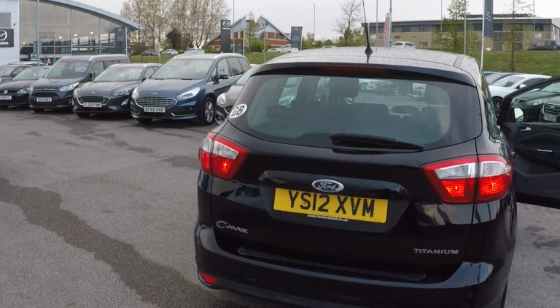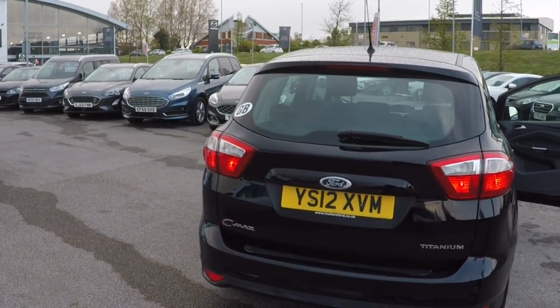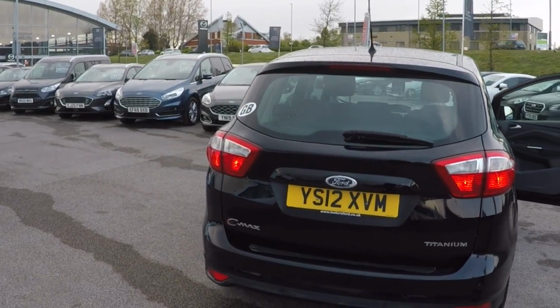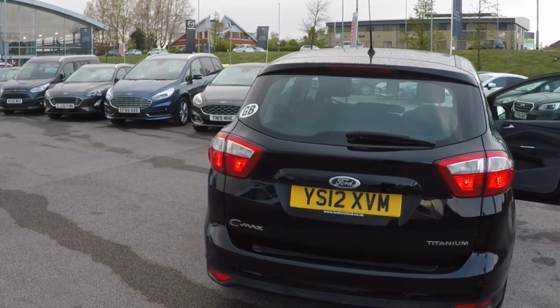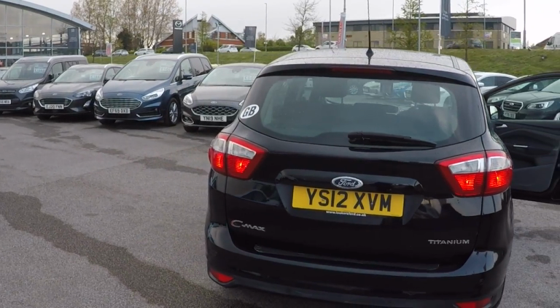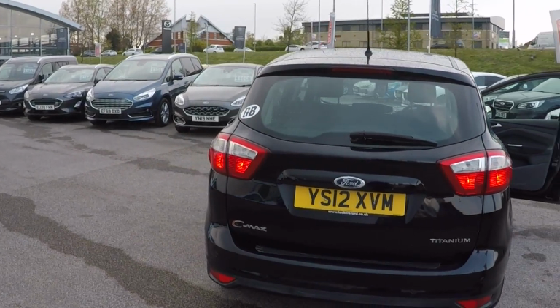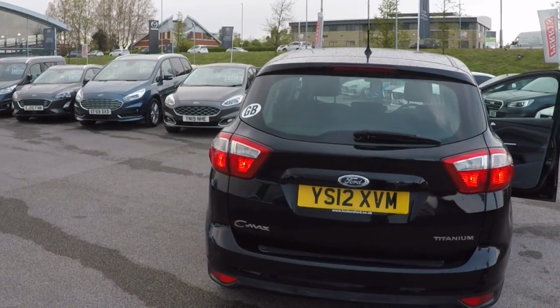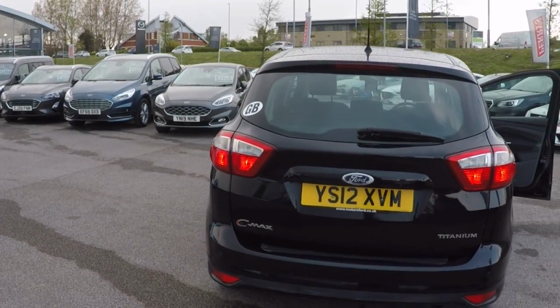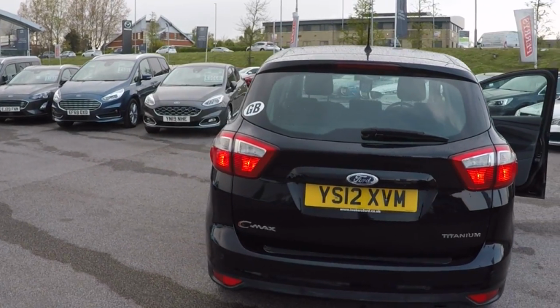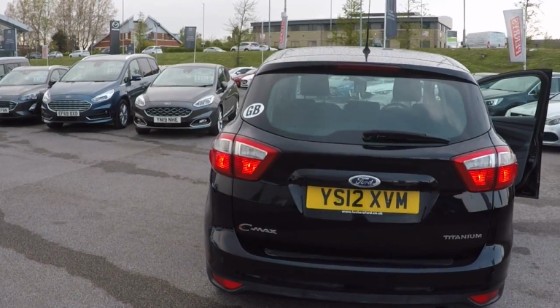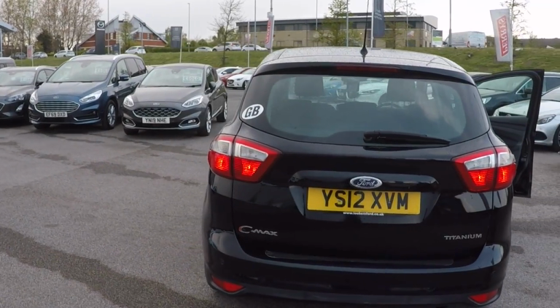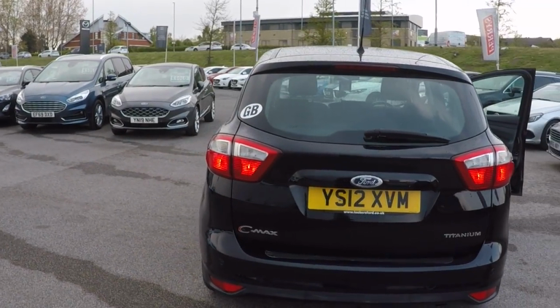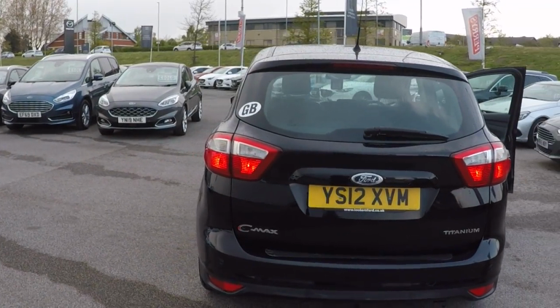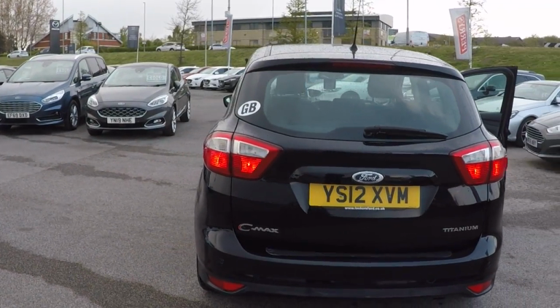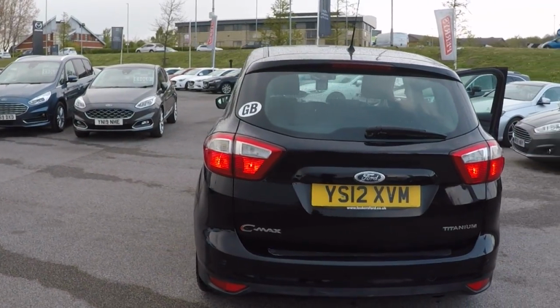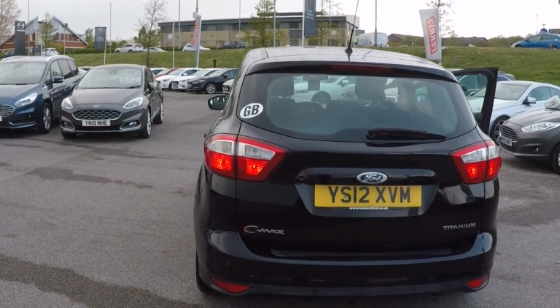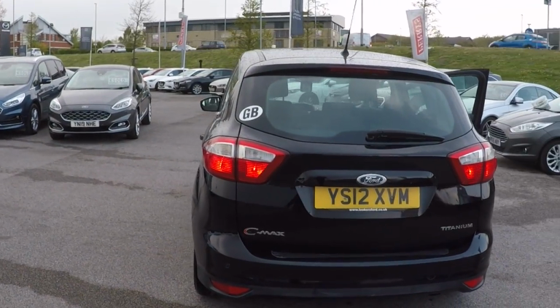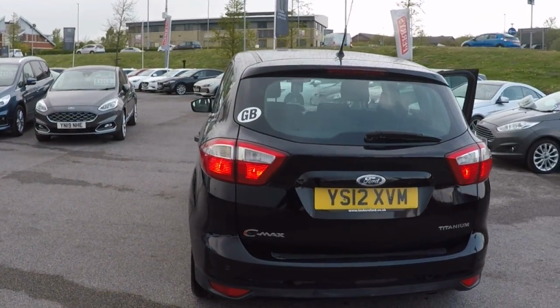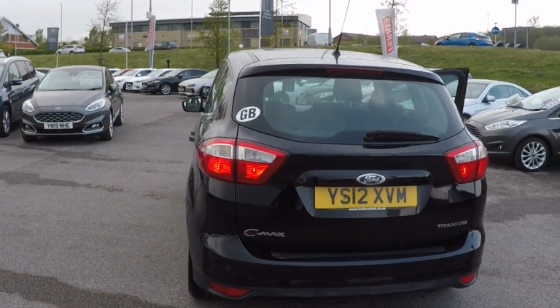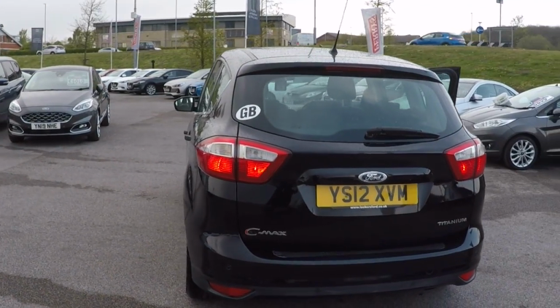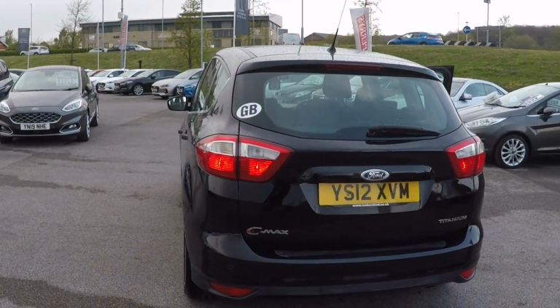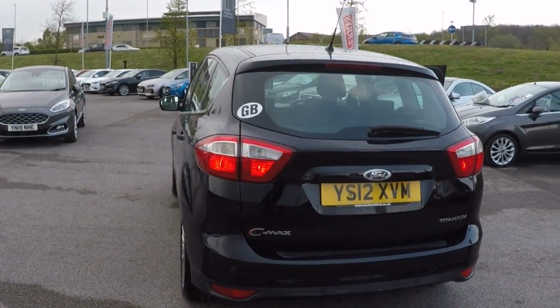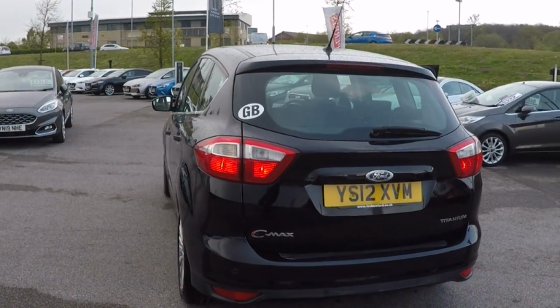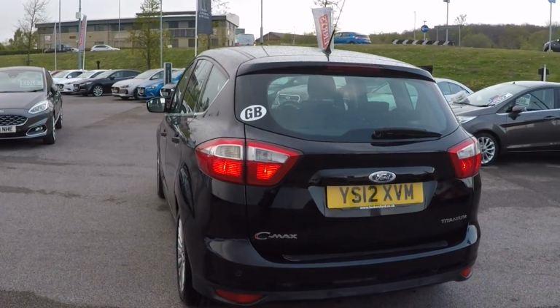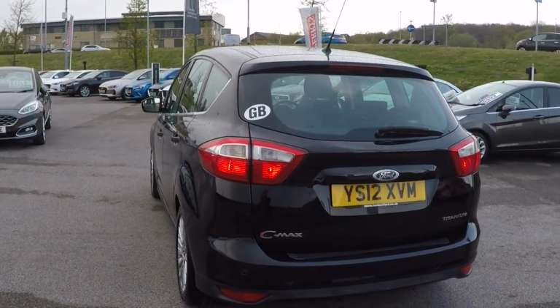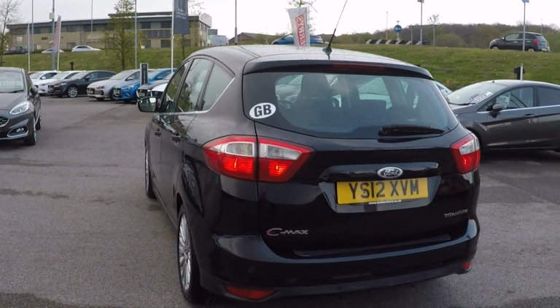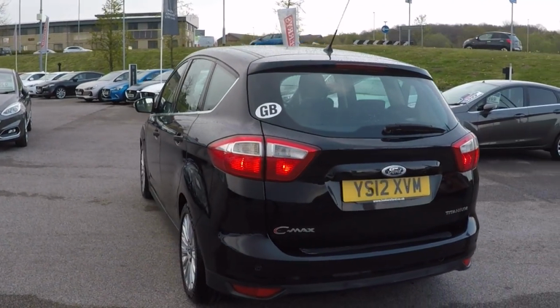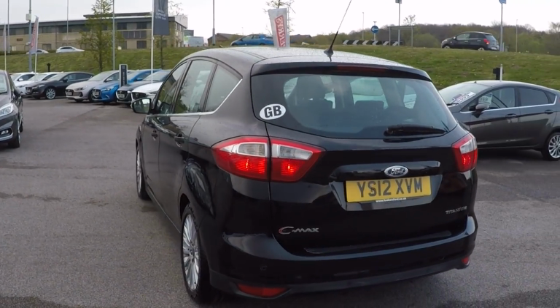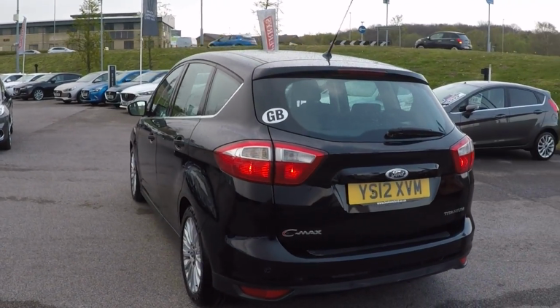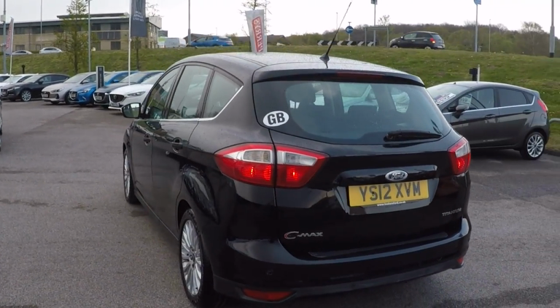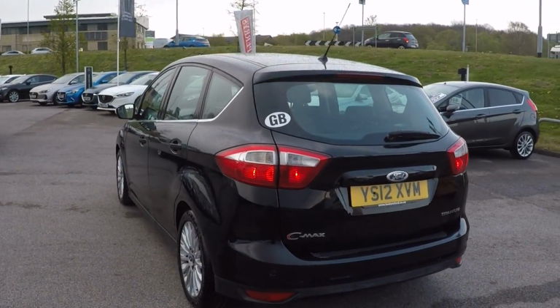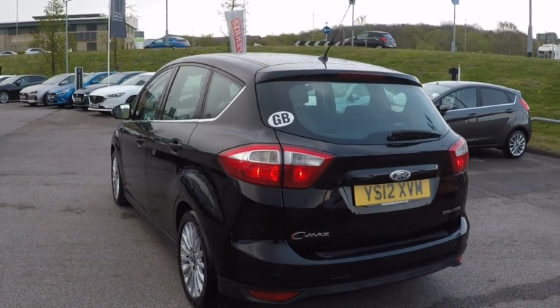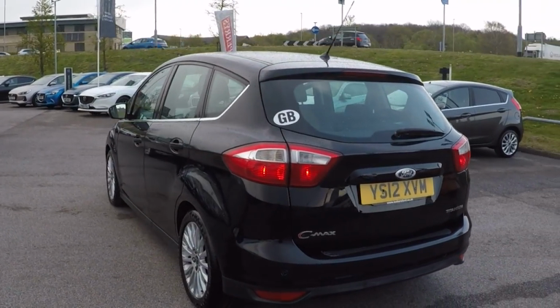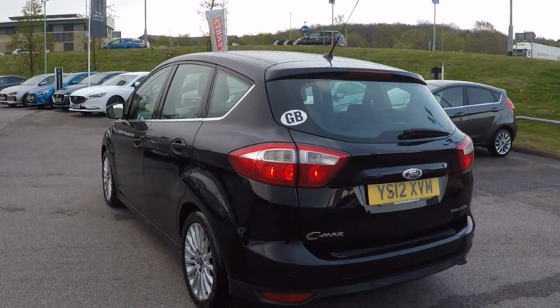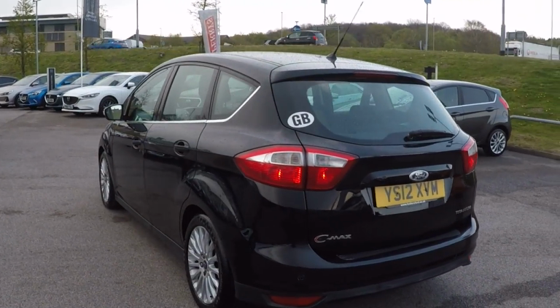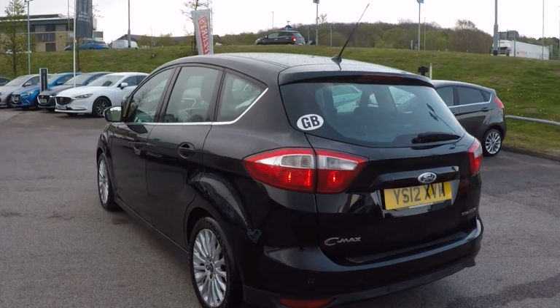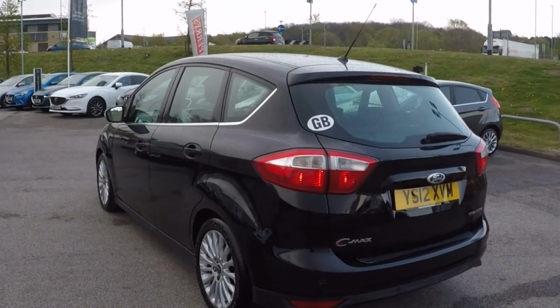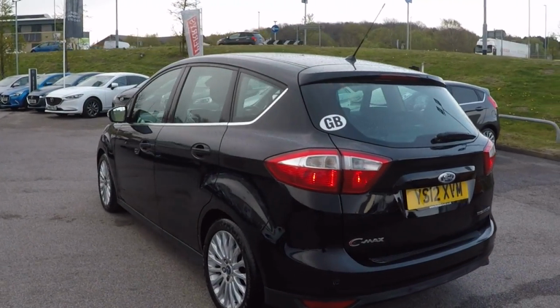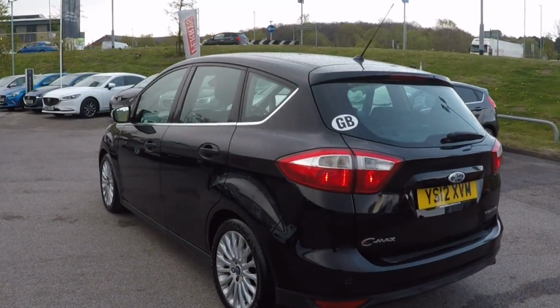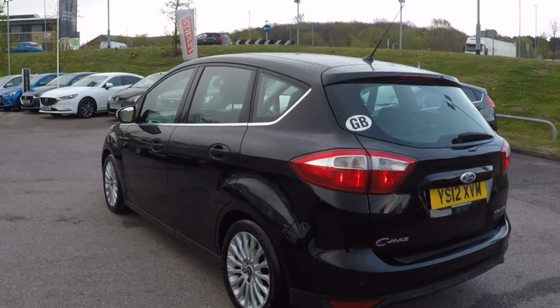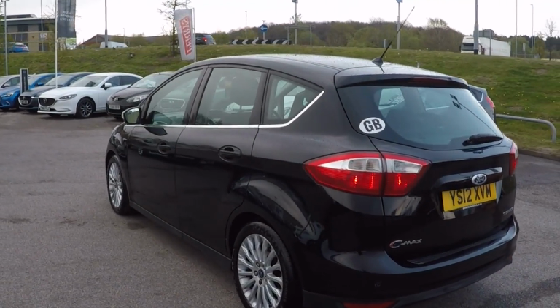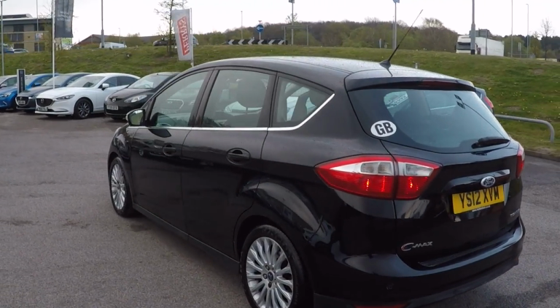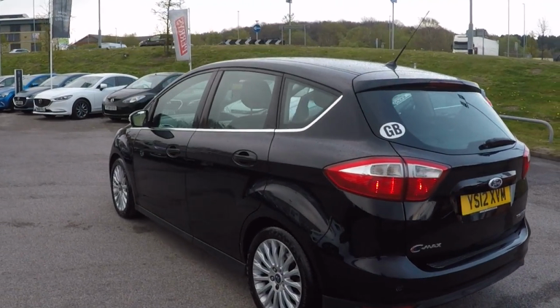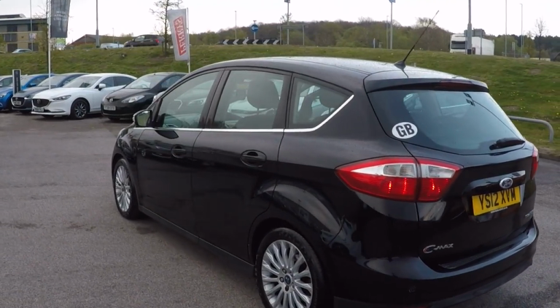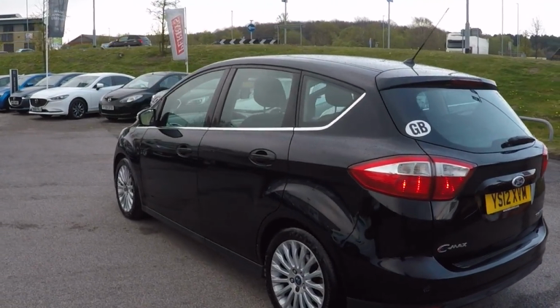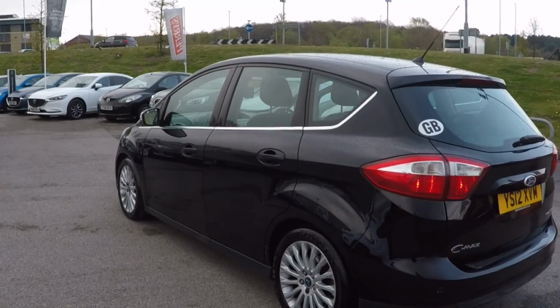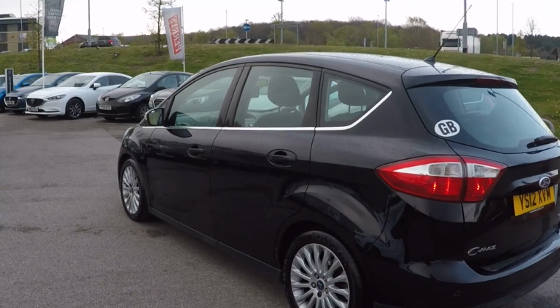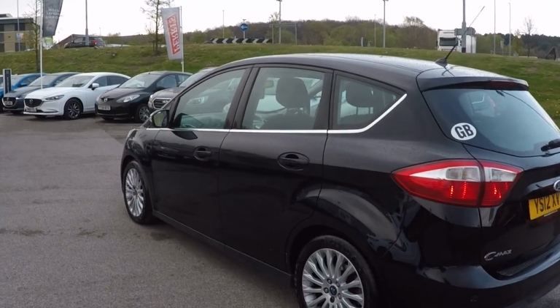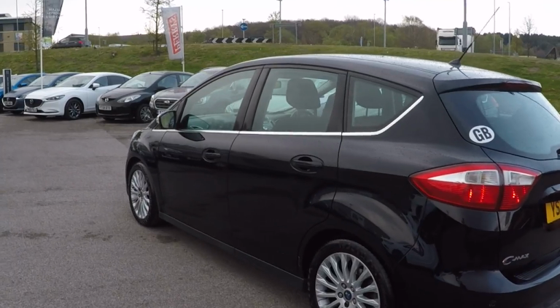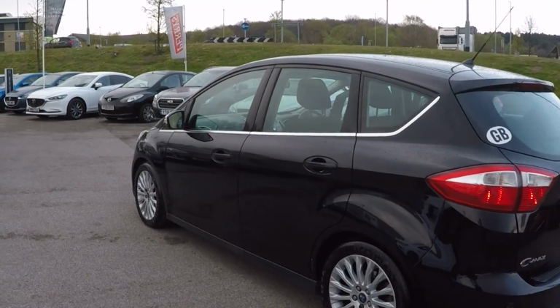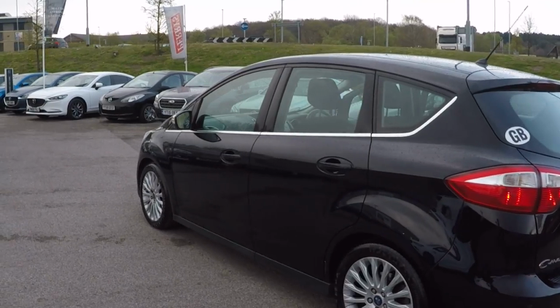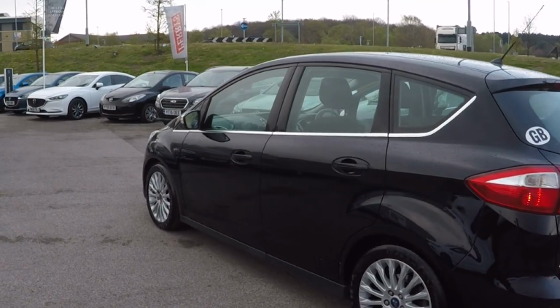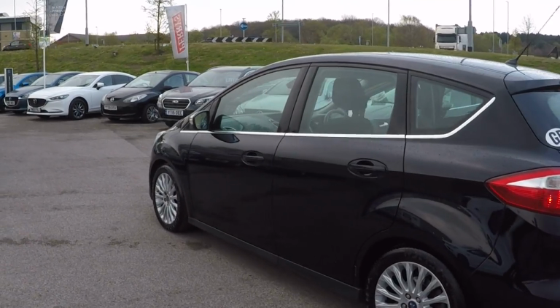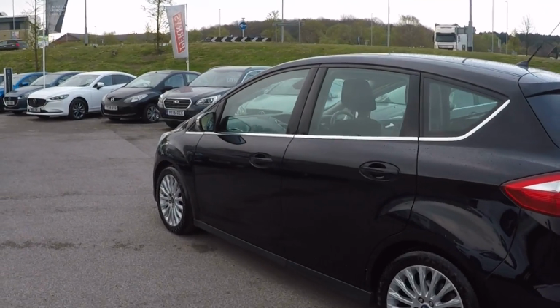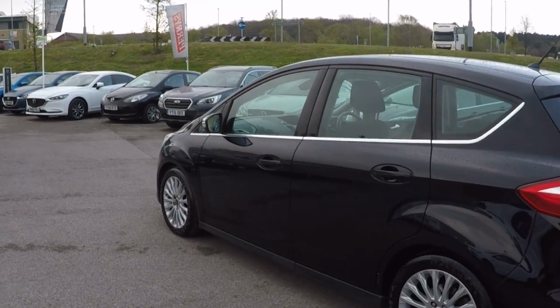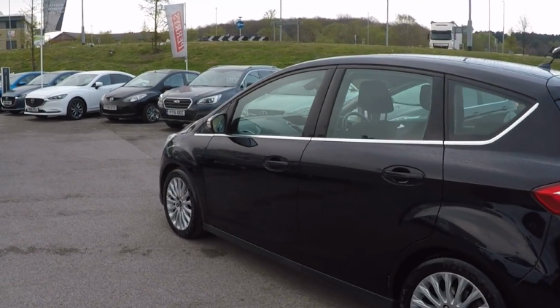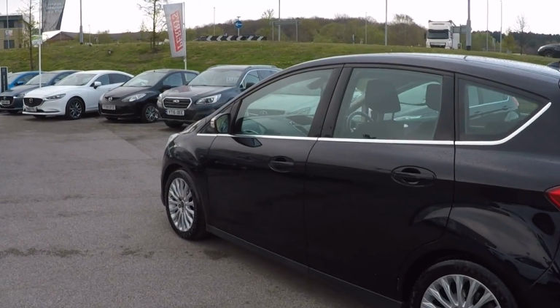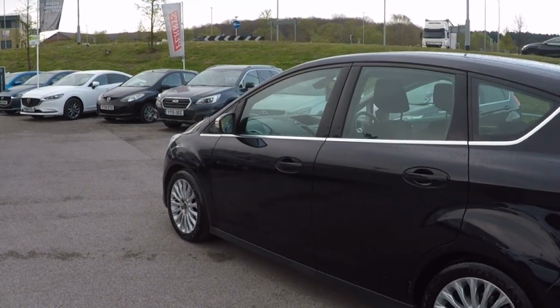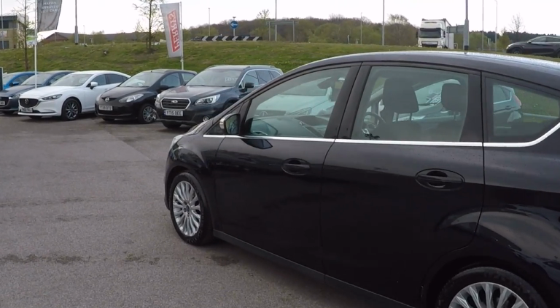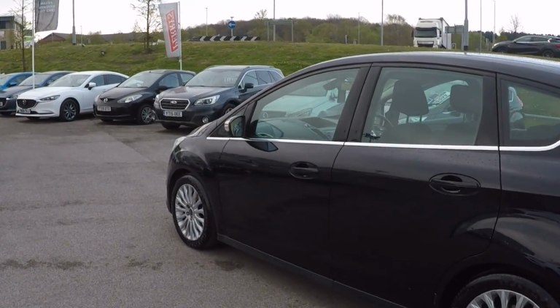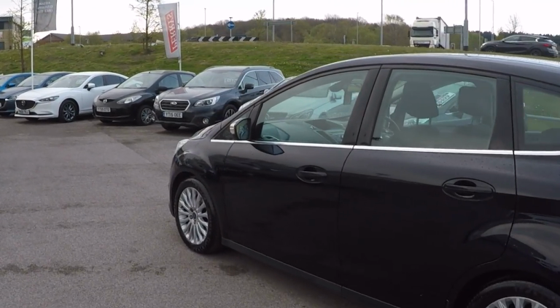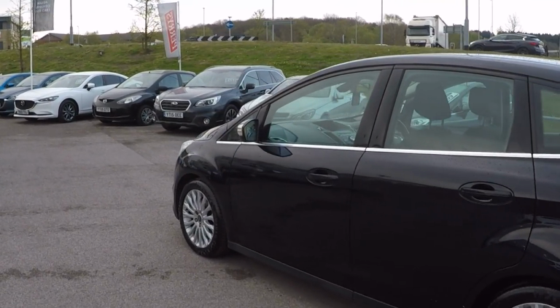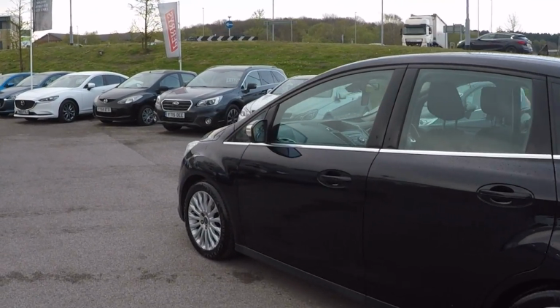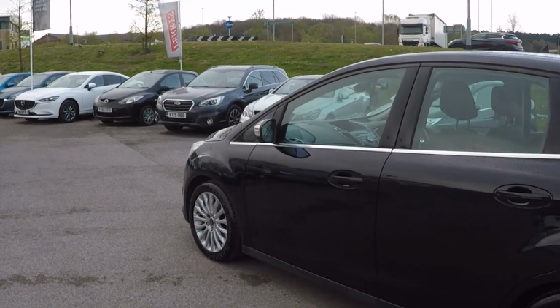Got rear parking aids to aid you in all your rear parking needs, including Park Pilot.